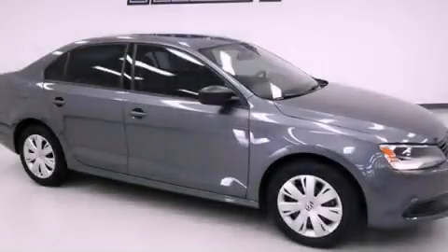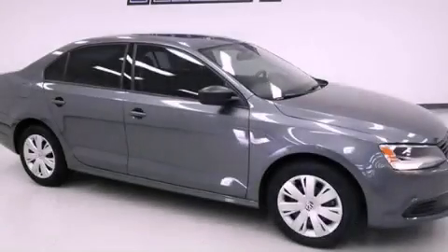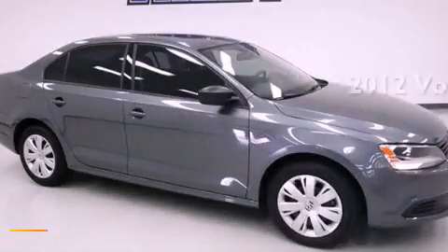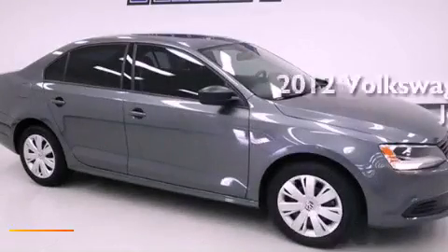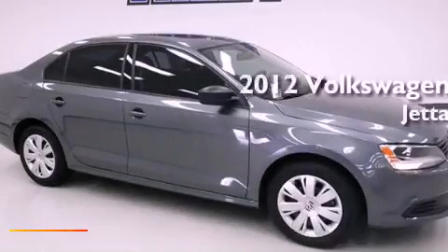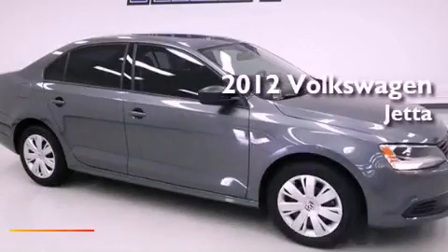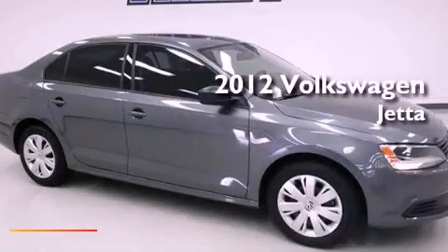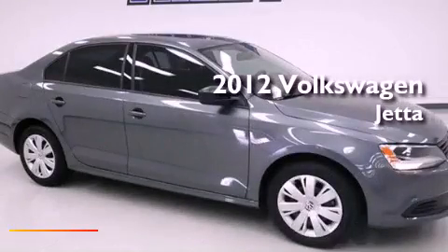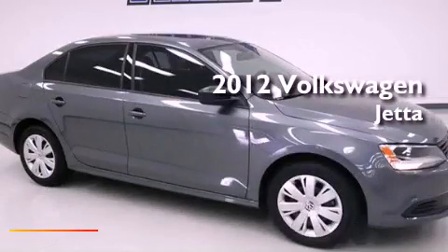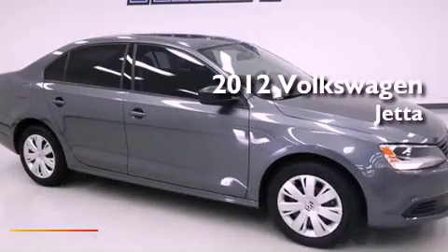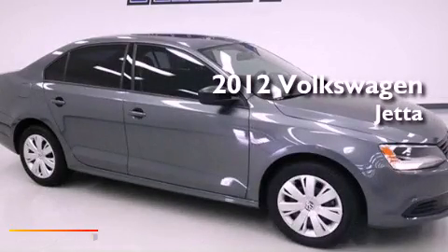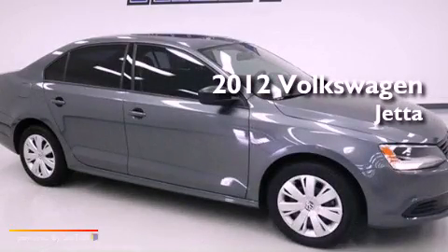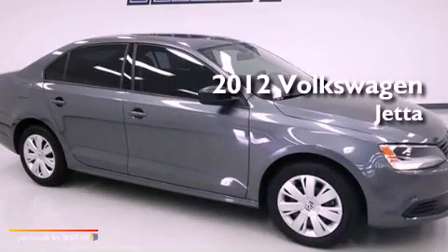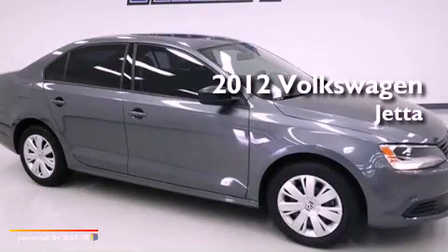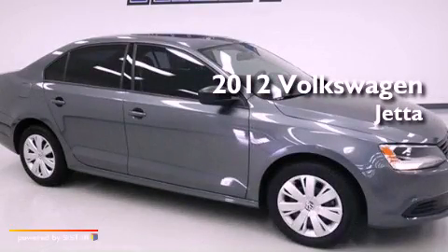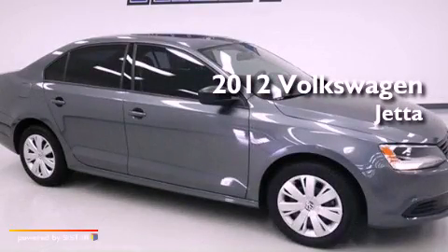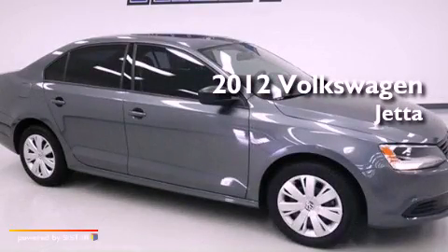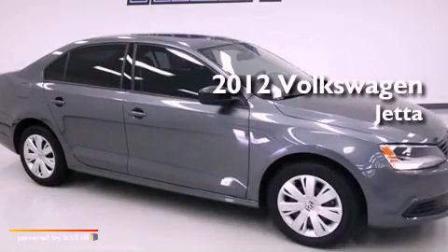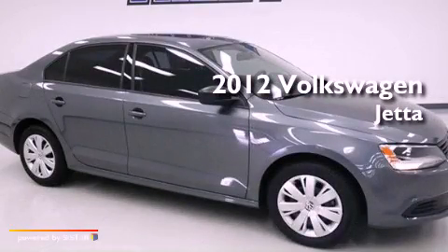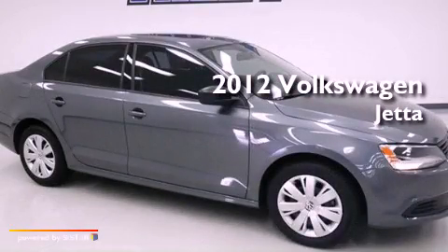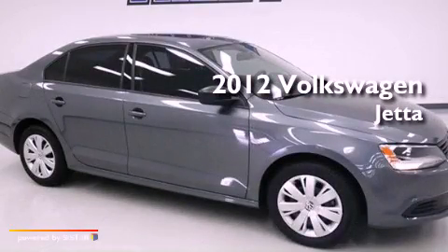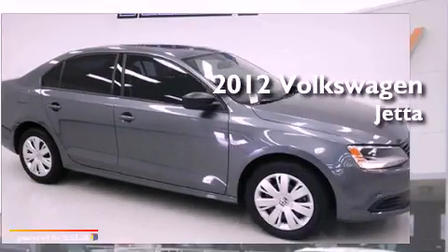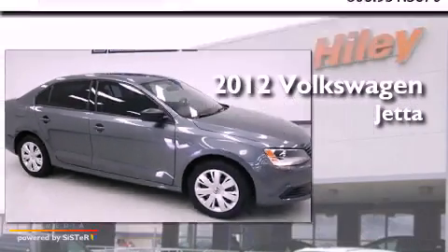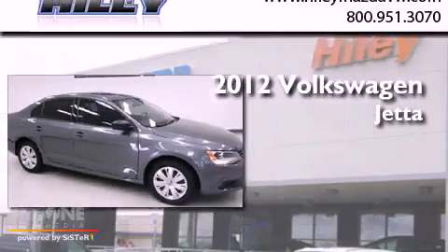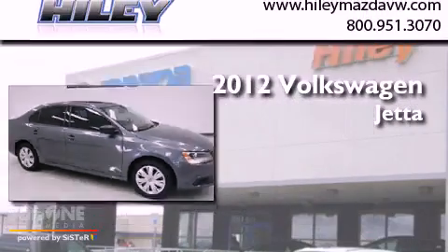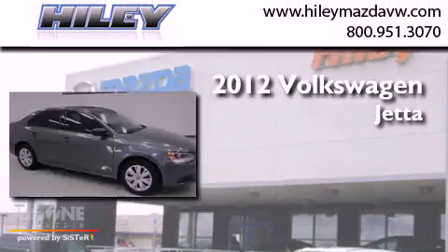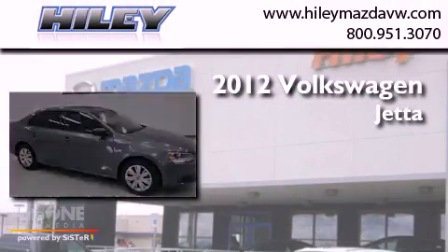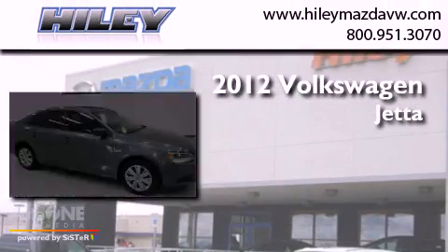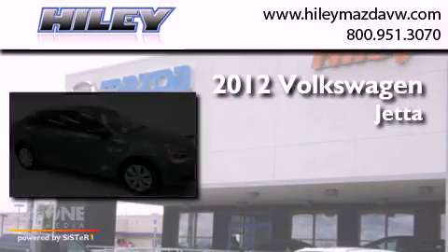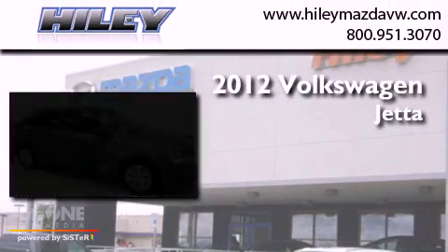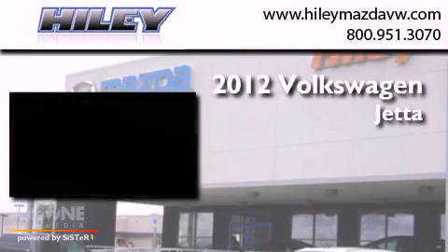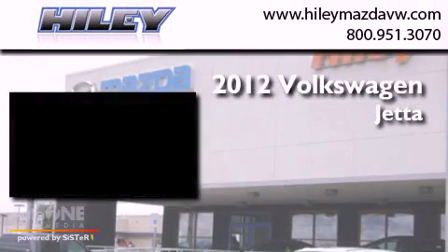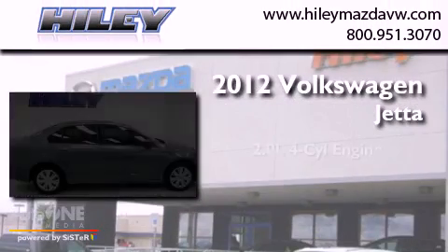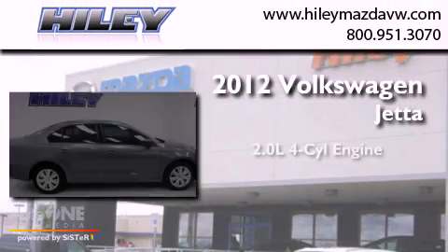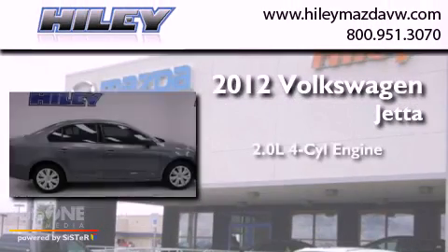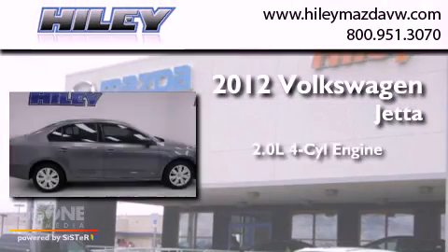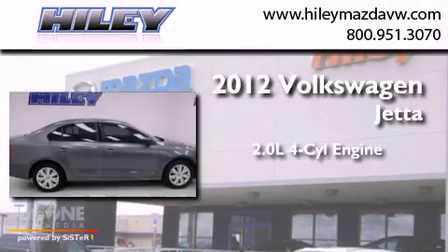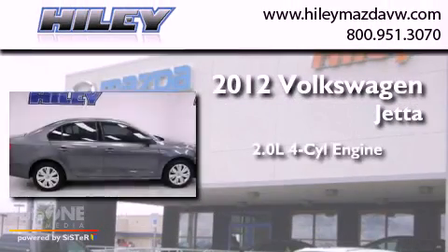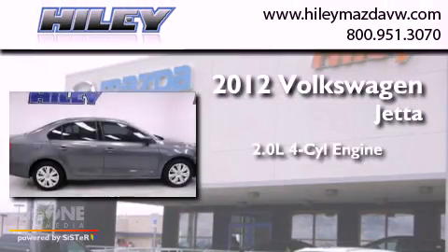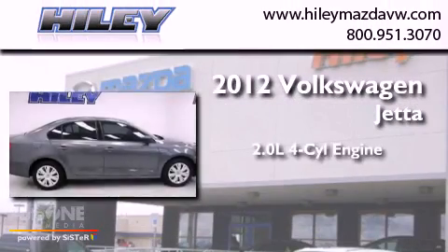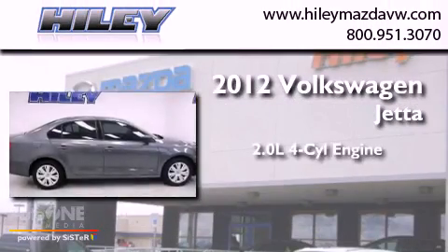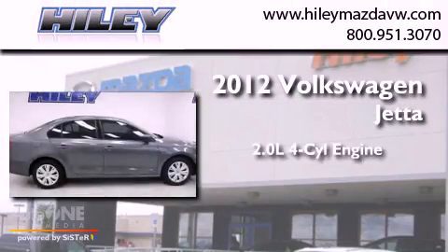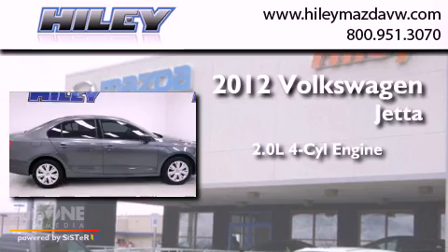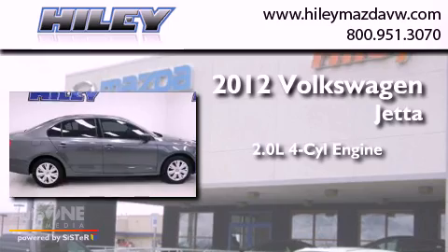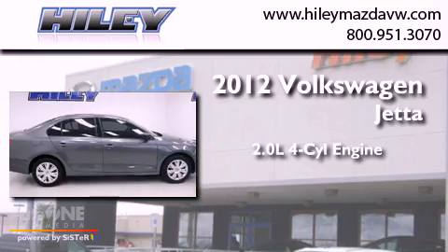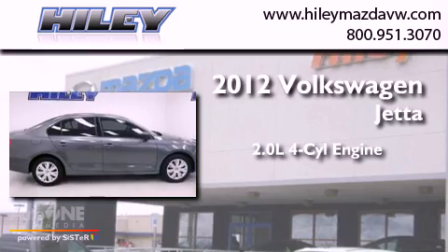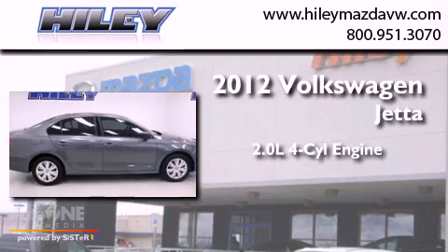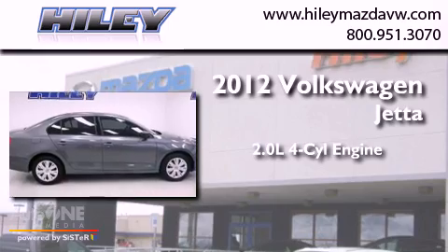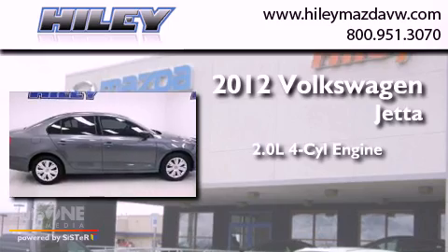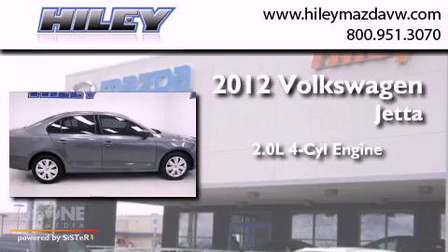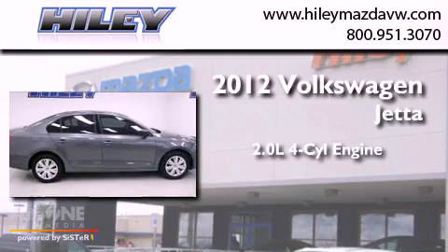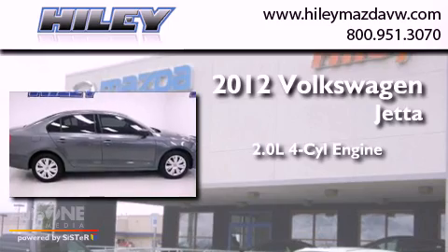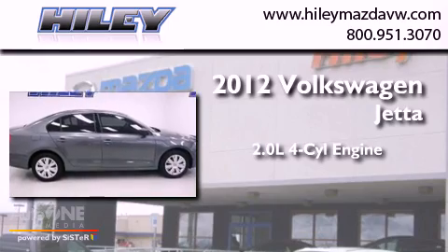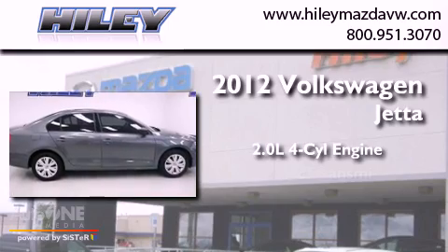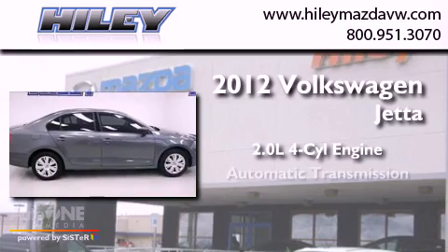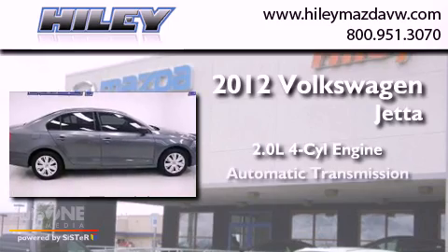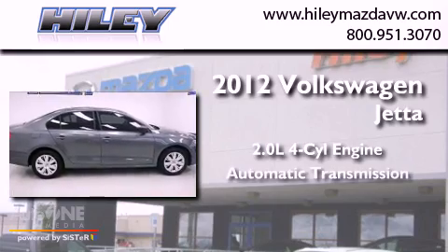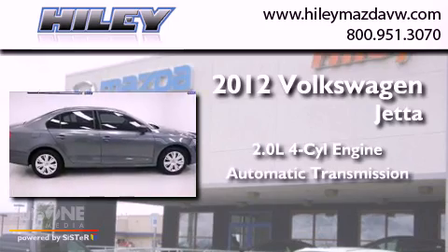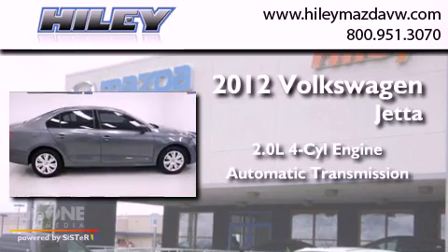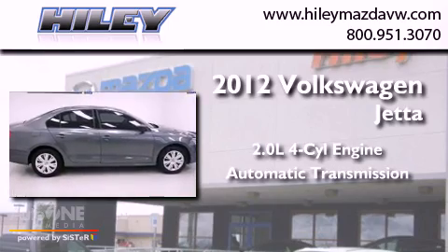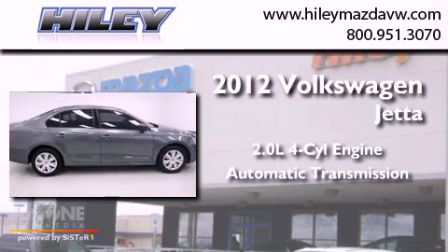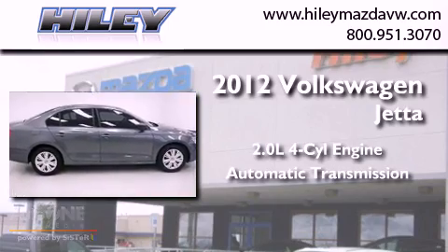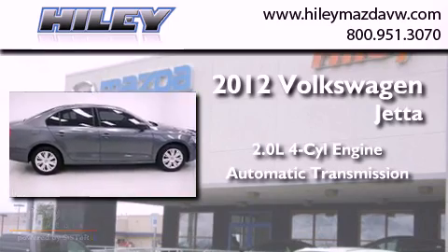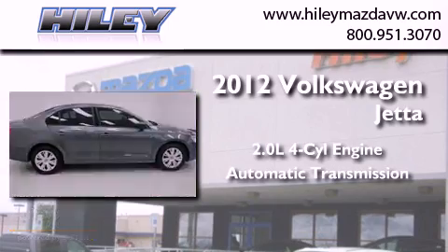This is a 2012 Volkswagen Jetta. It has a 2.0-liter four-cylinder engine and an automatic transmission.